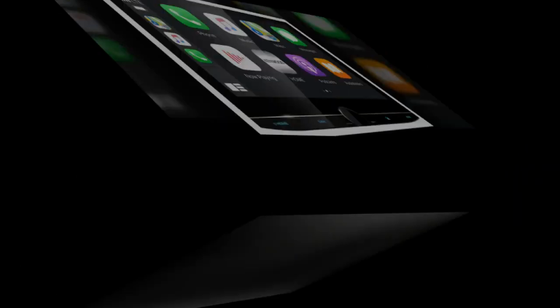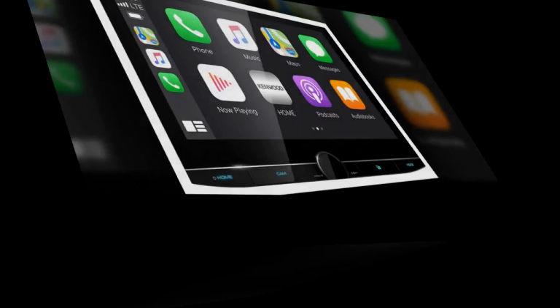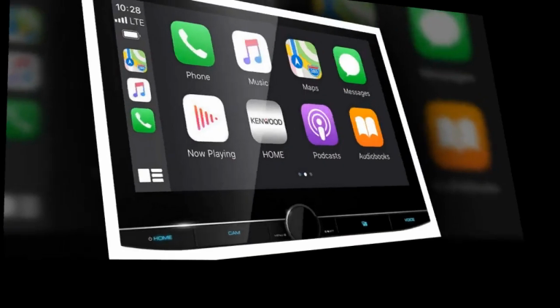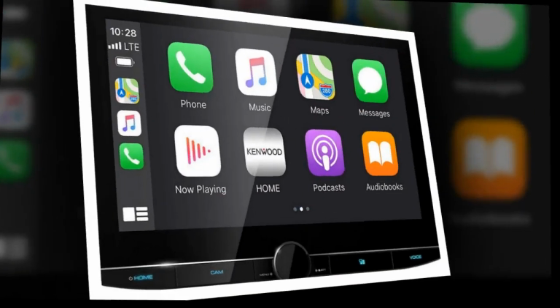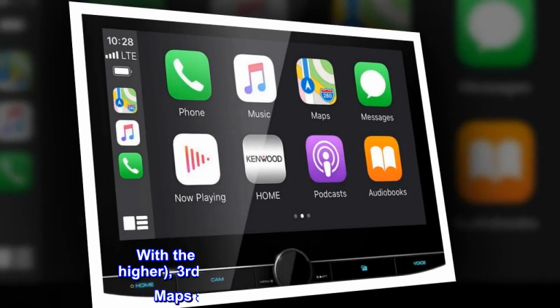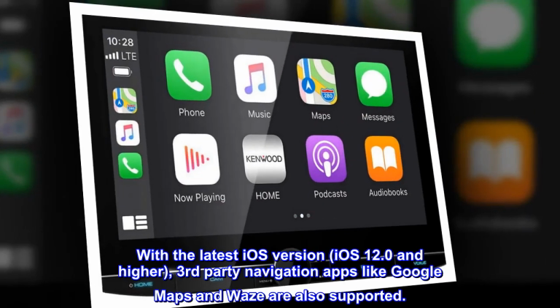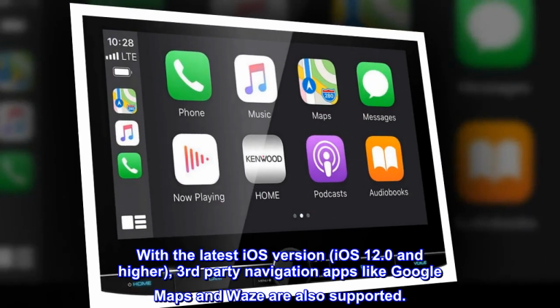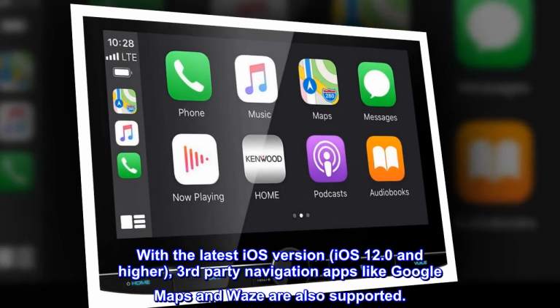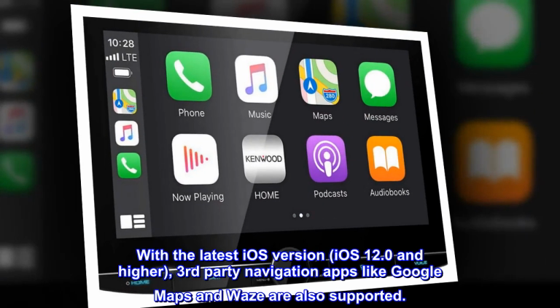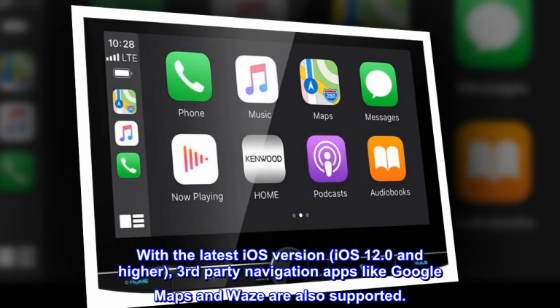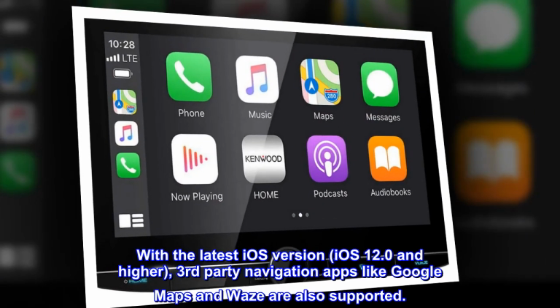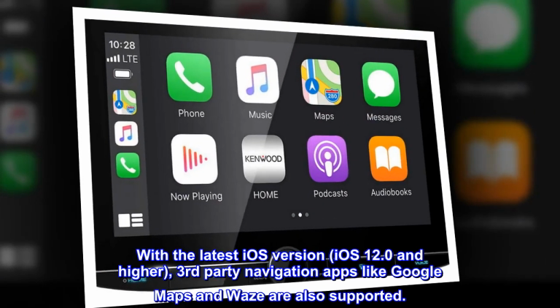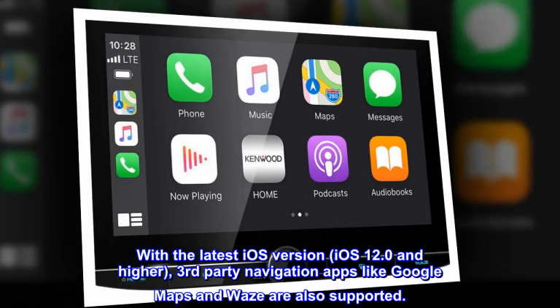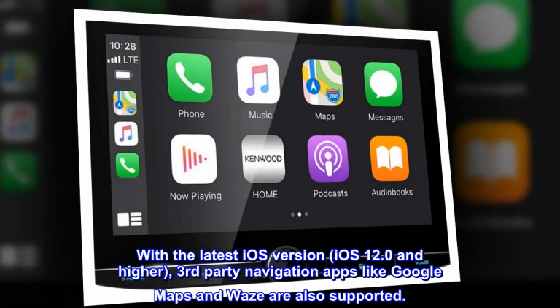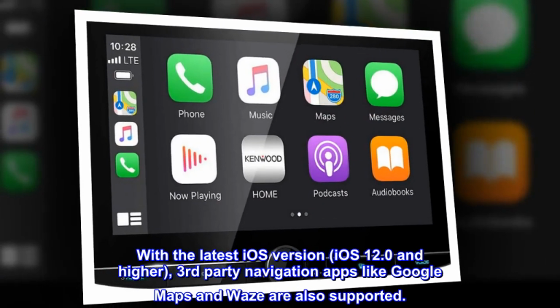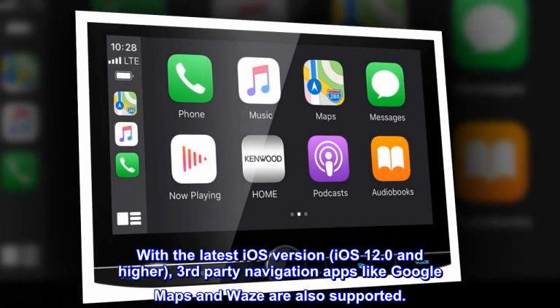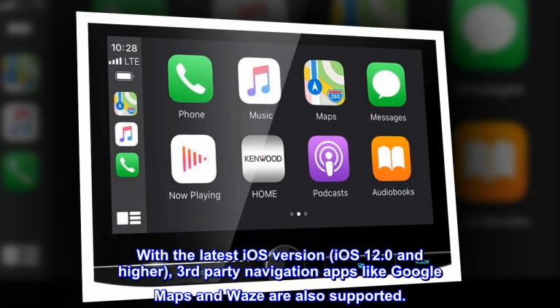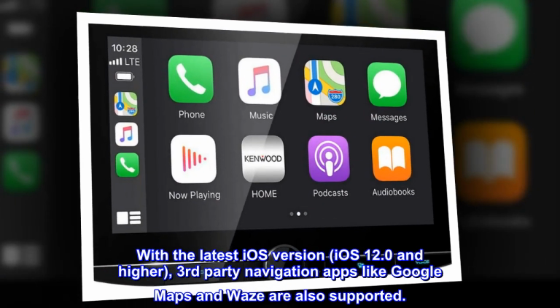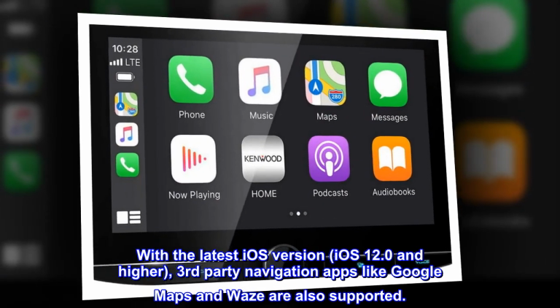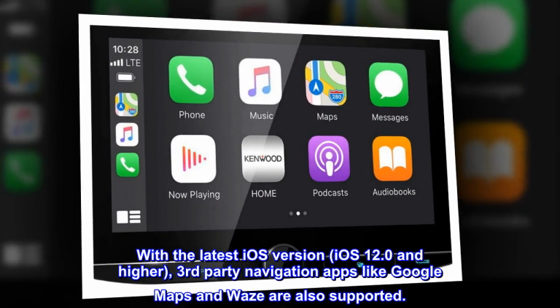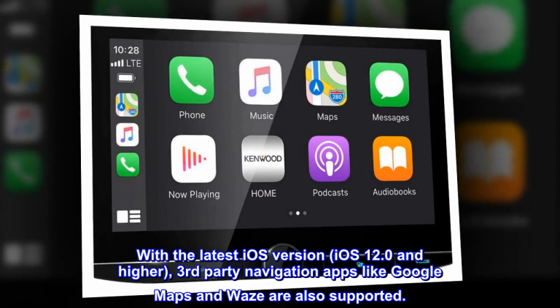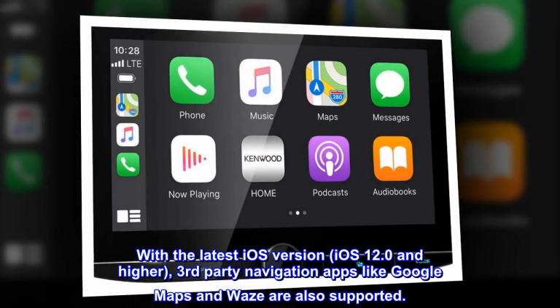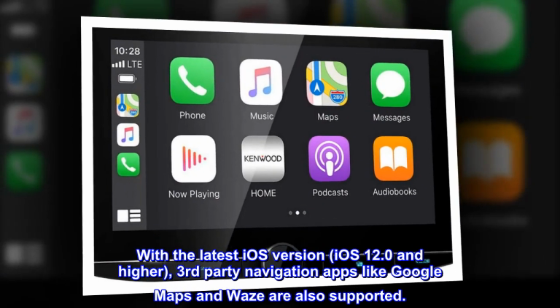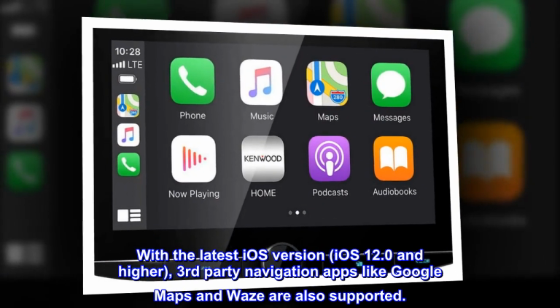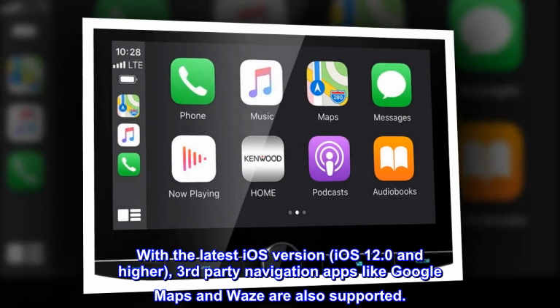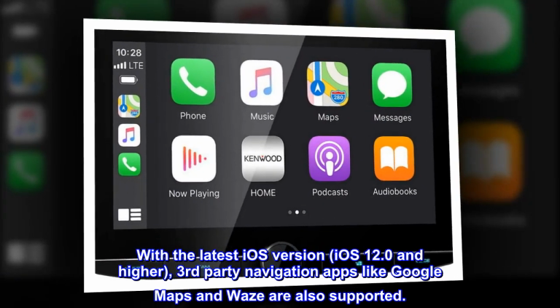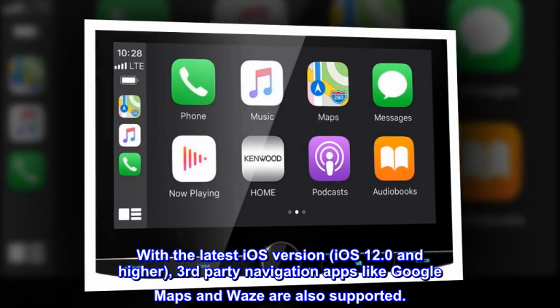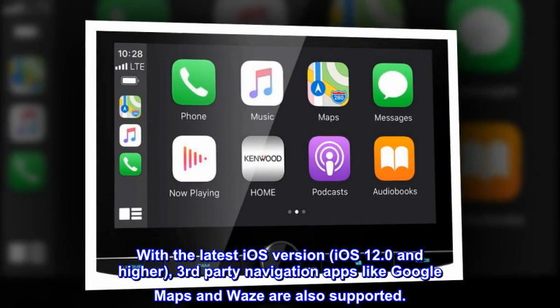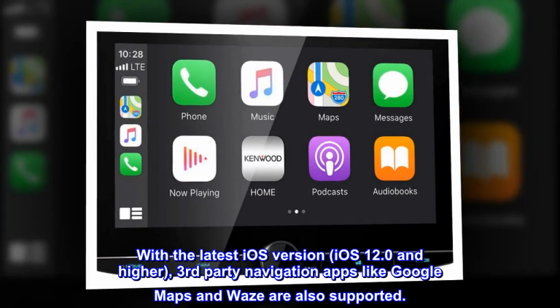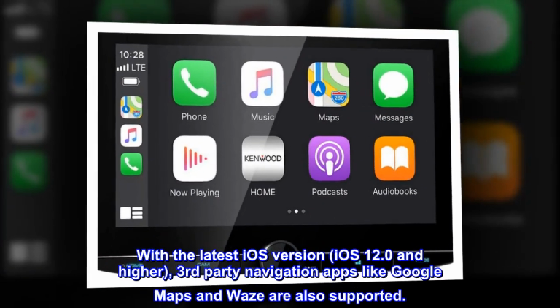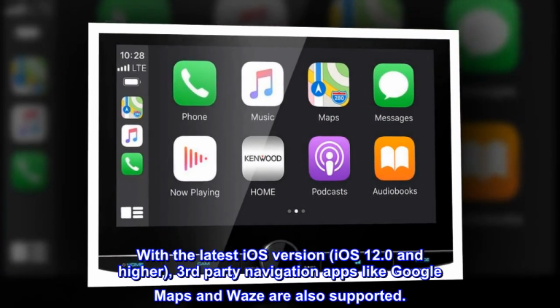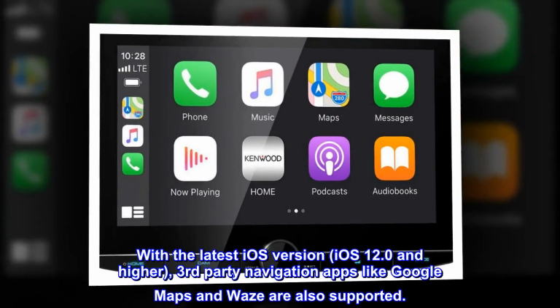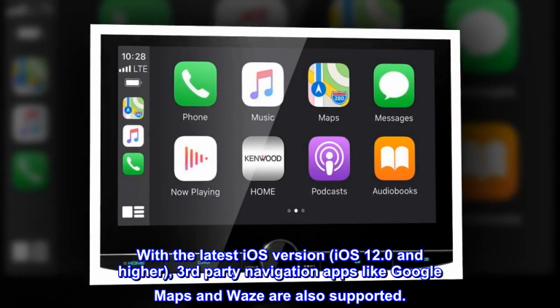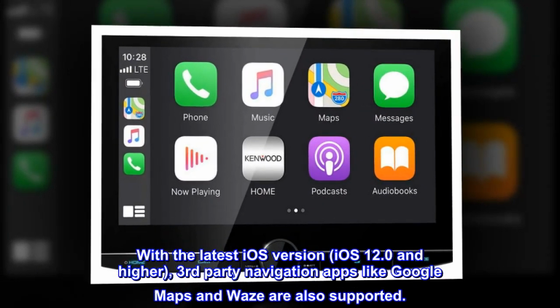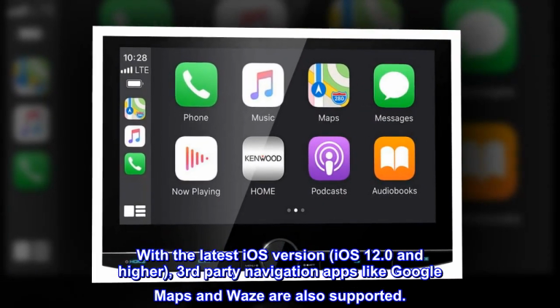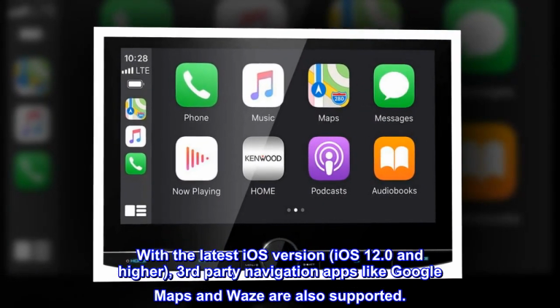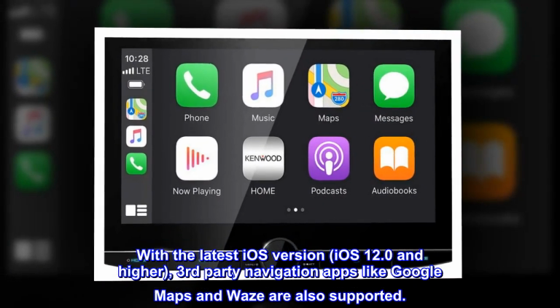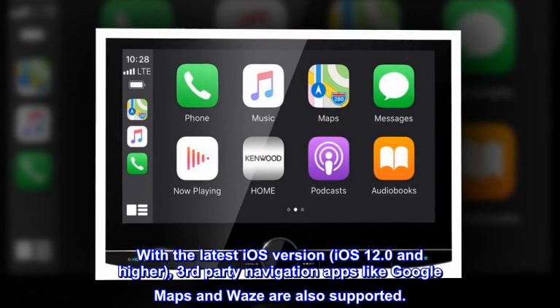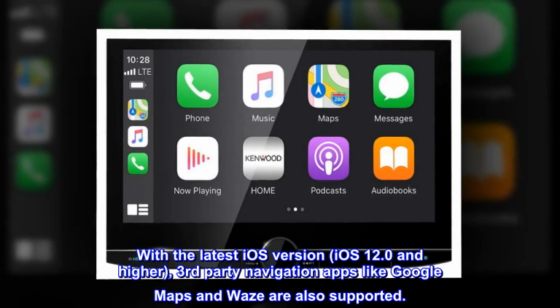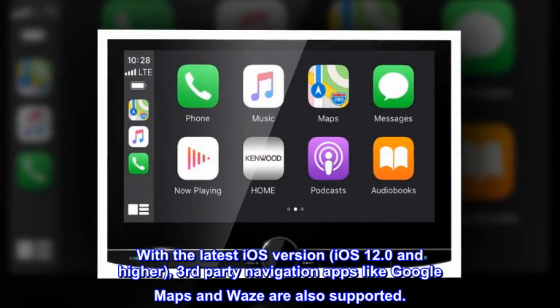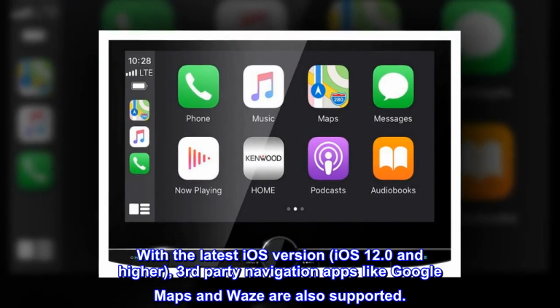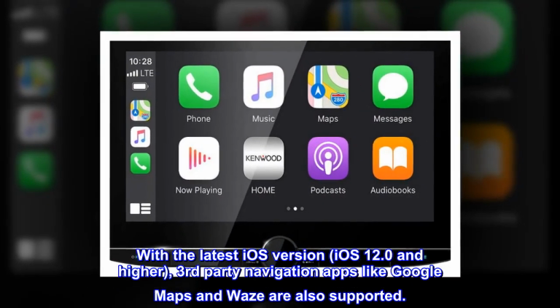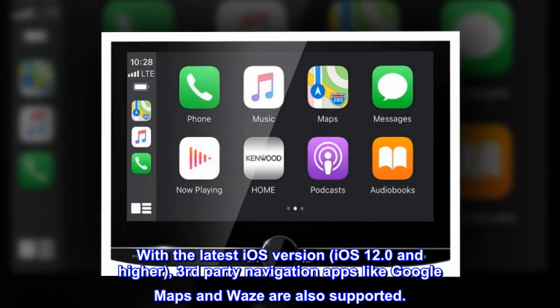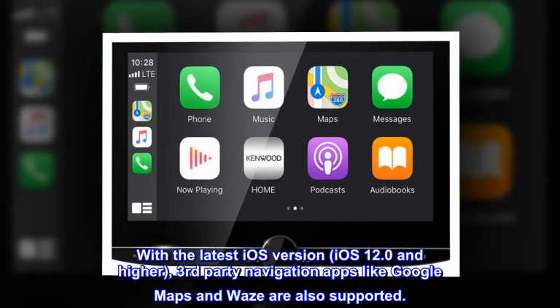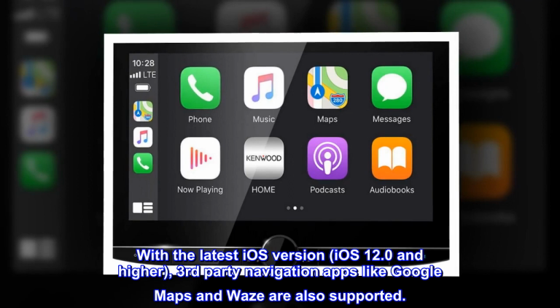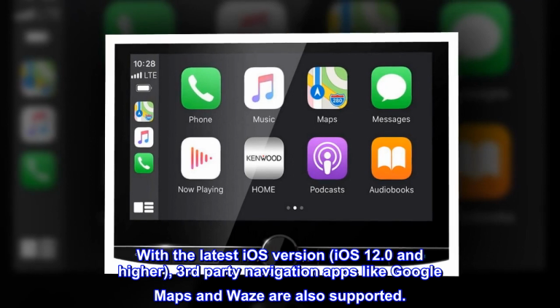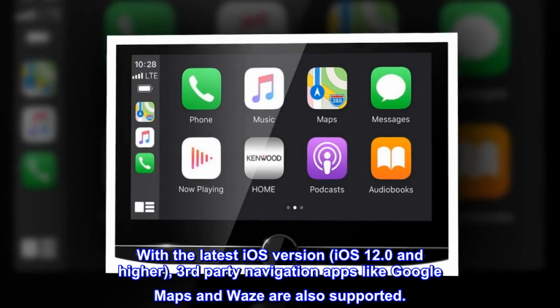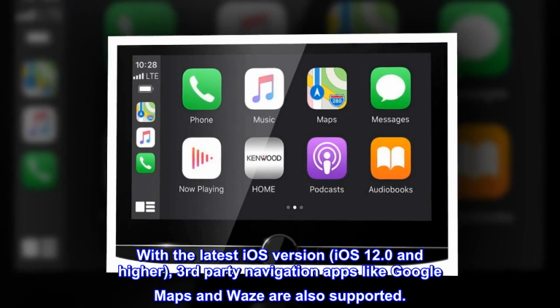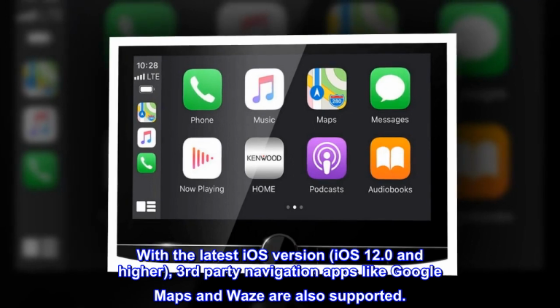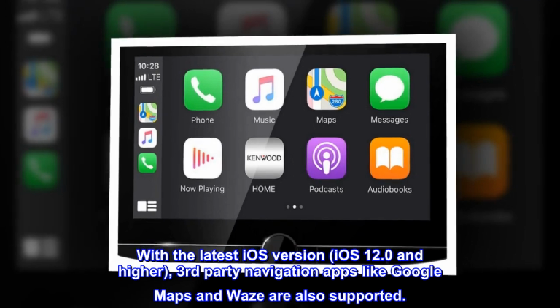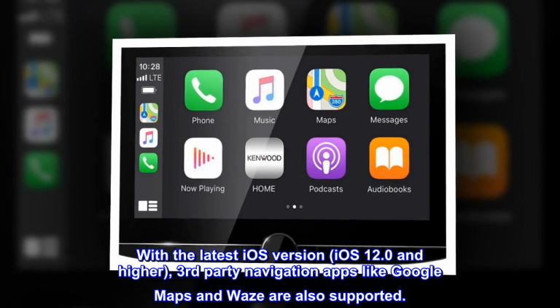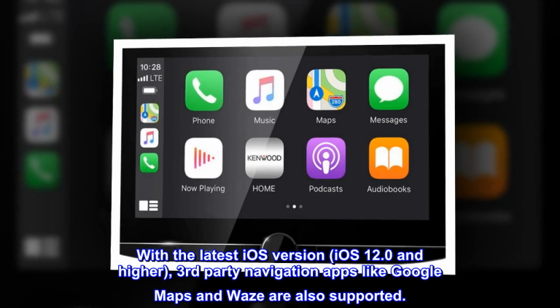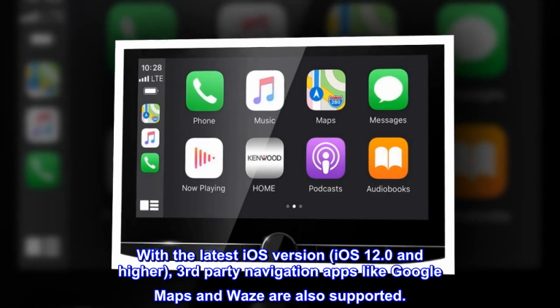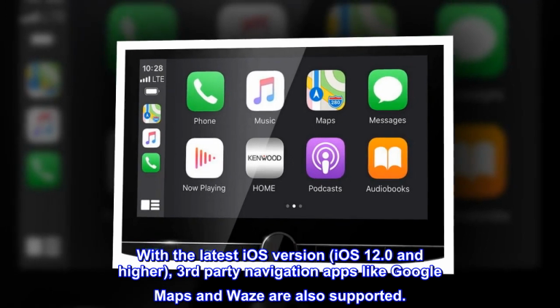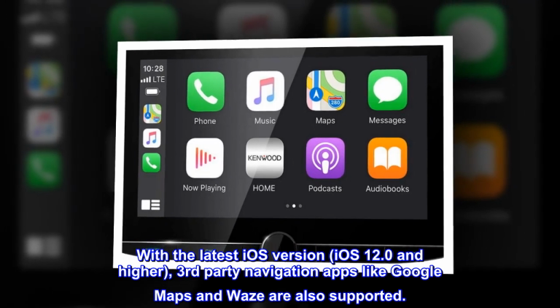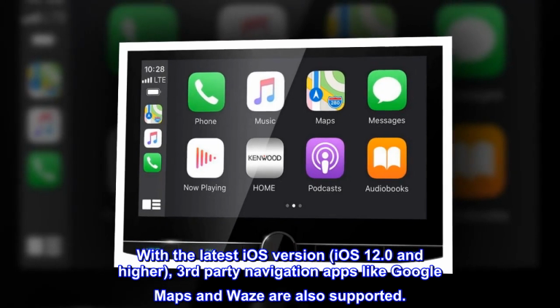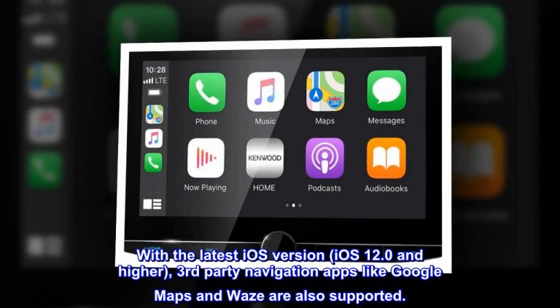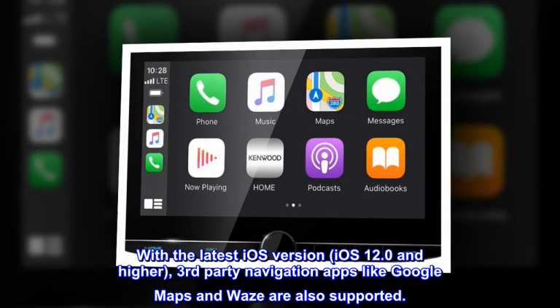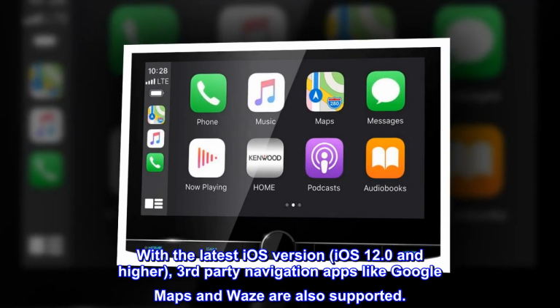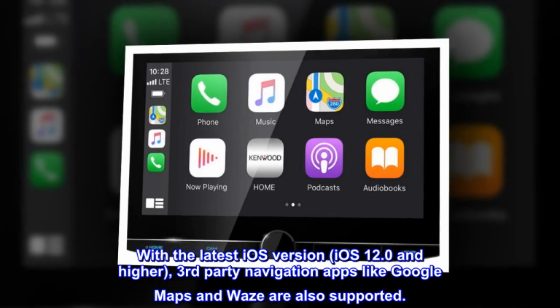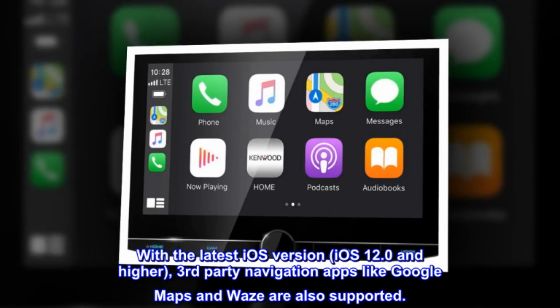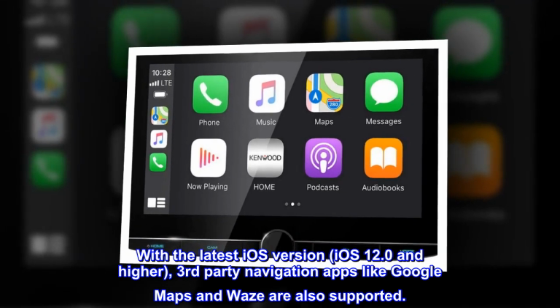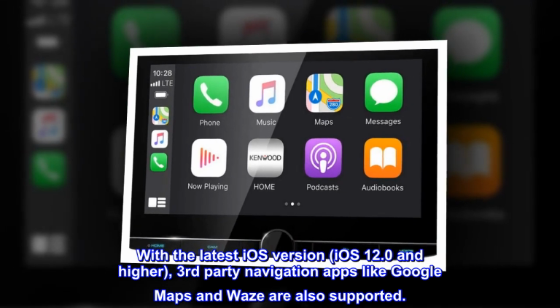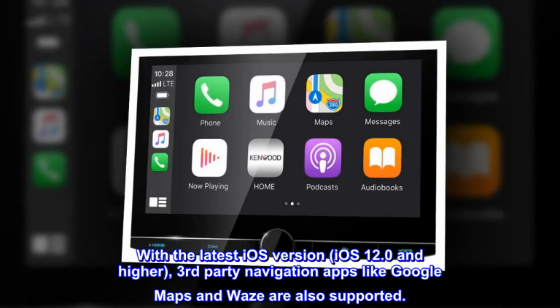With the latest iOS version — iOS 12.0 and higher — third-party navigation apps like Google Maps and Waze are also supported.